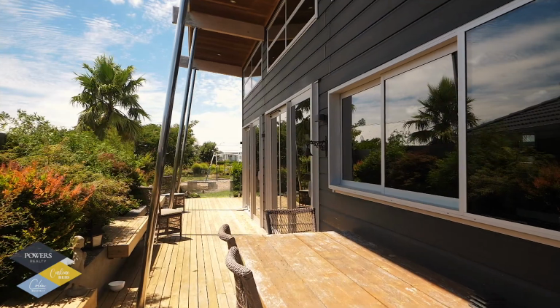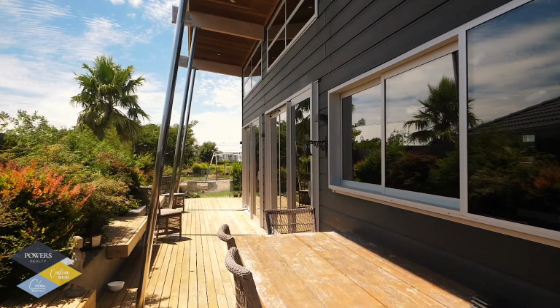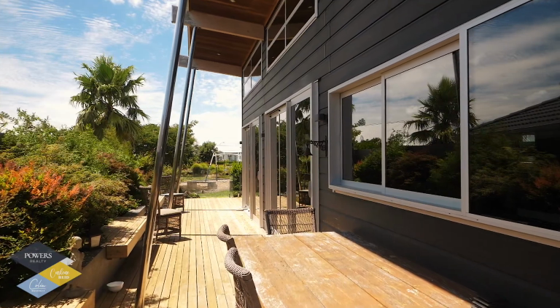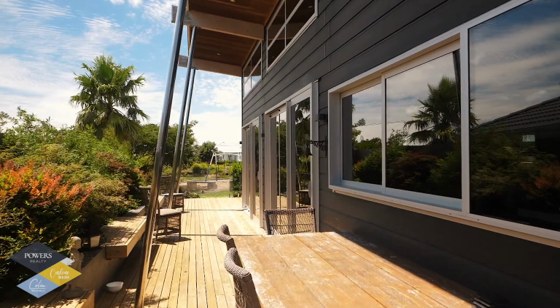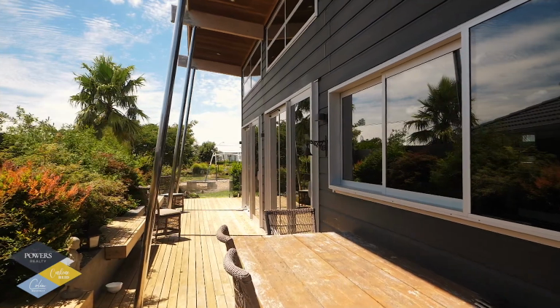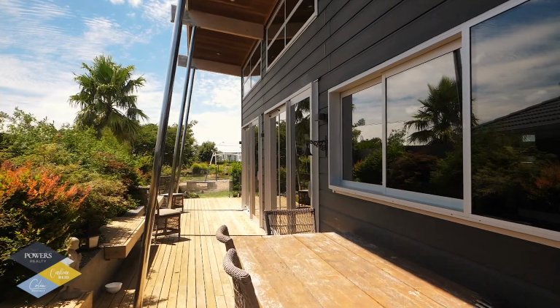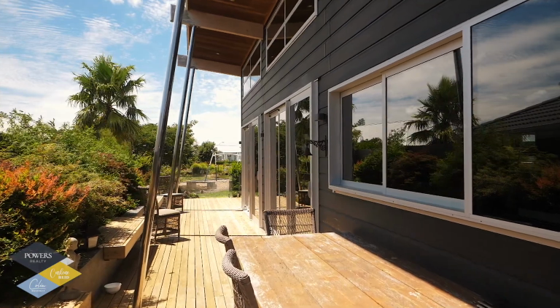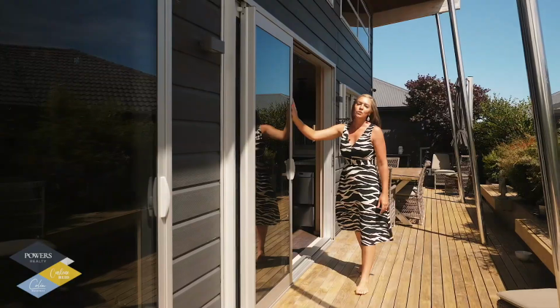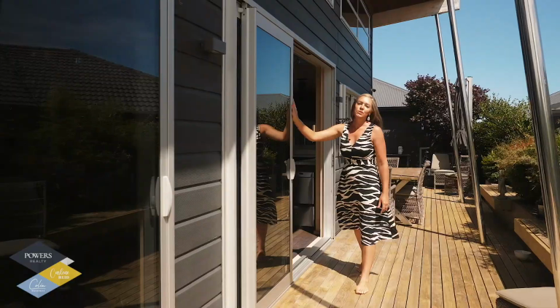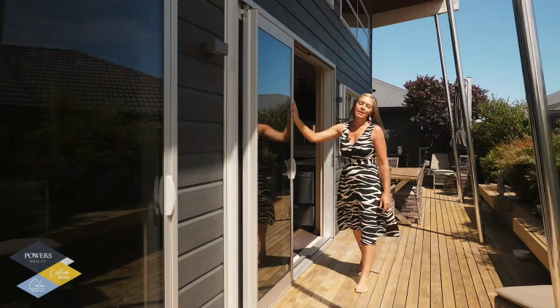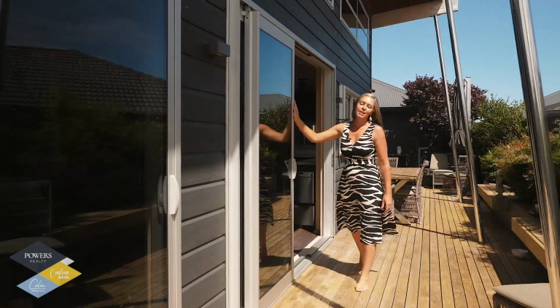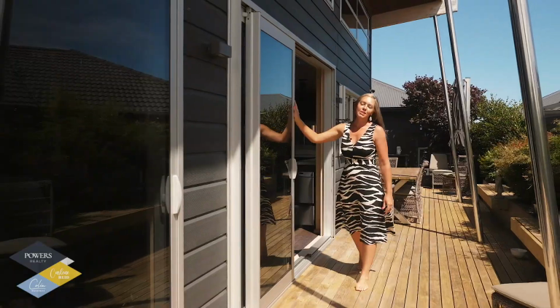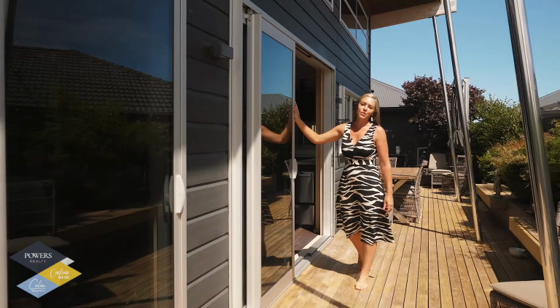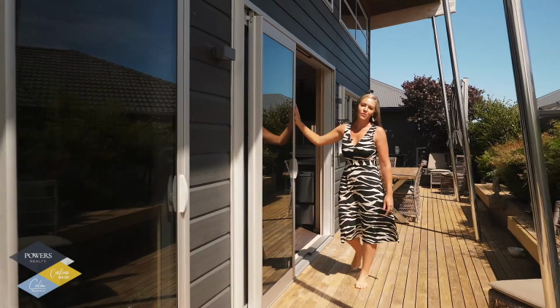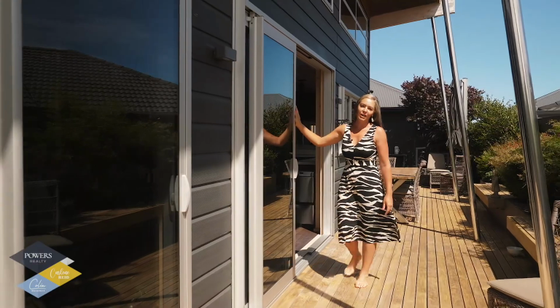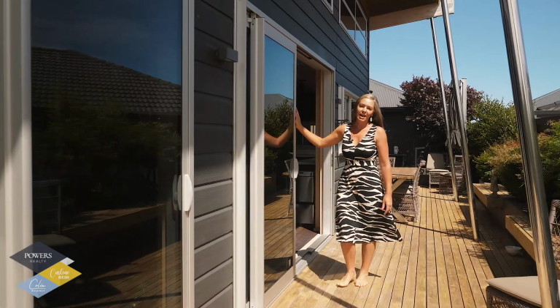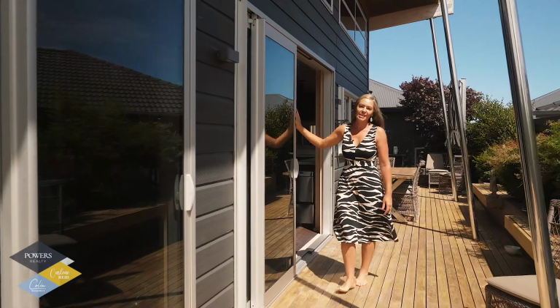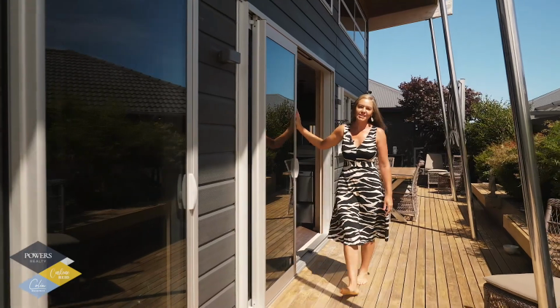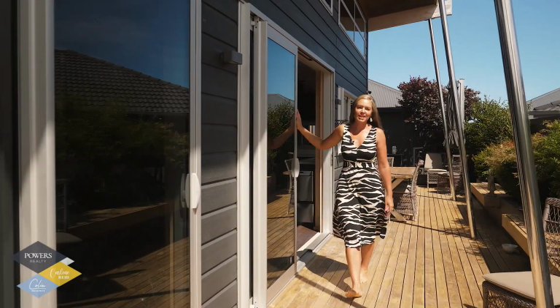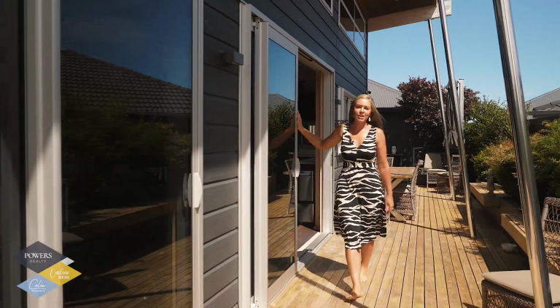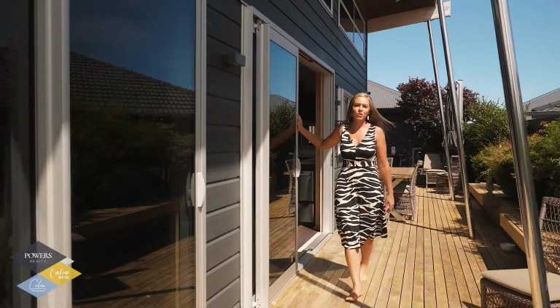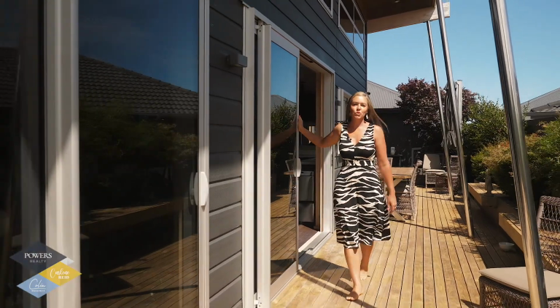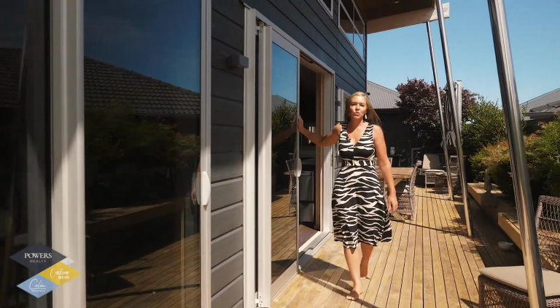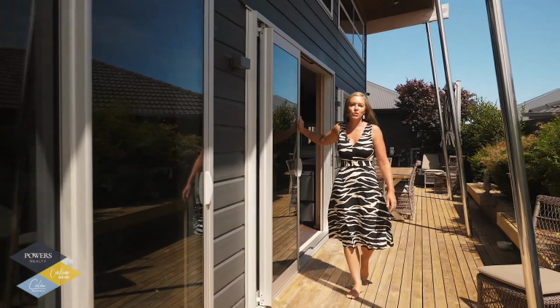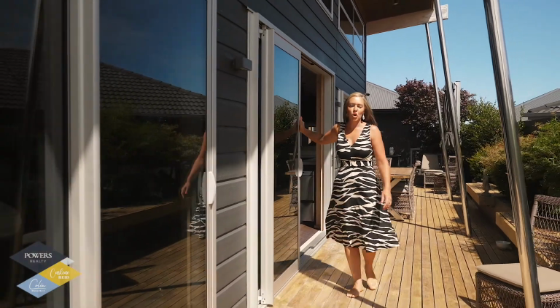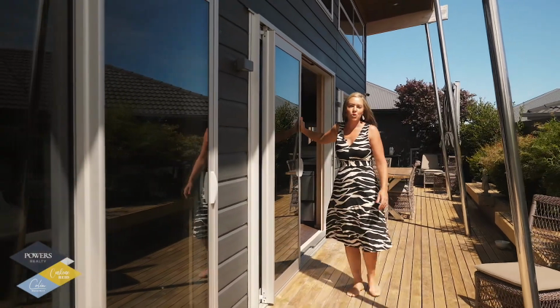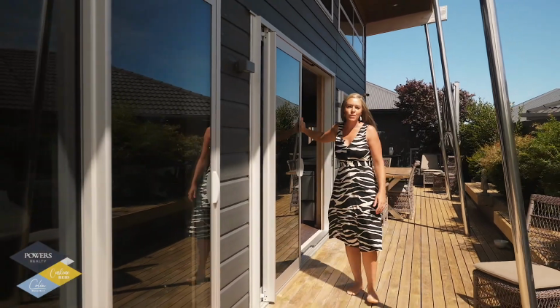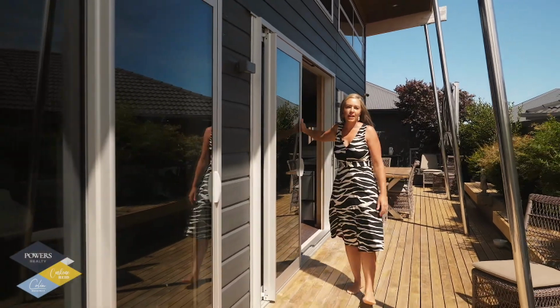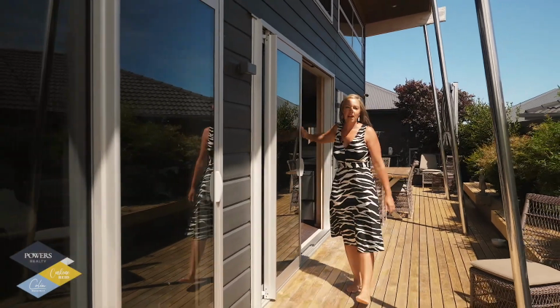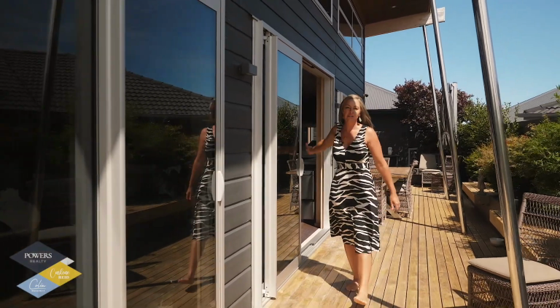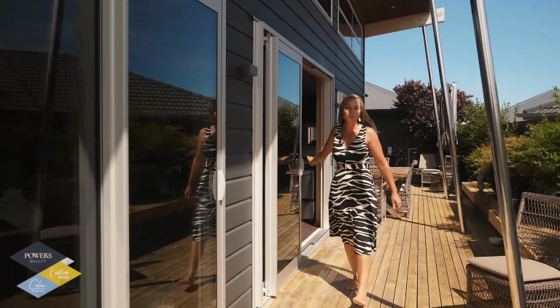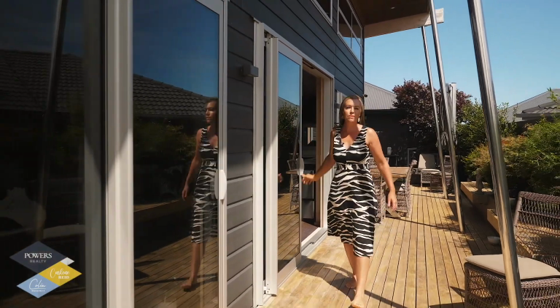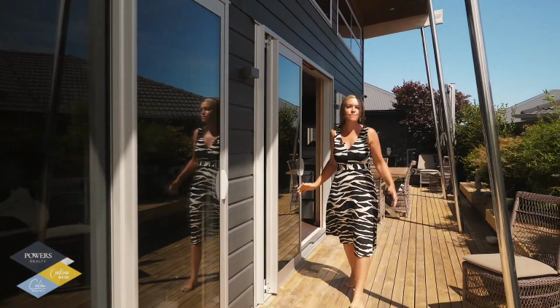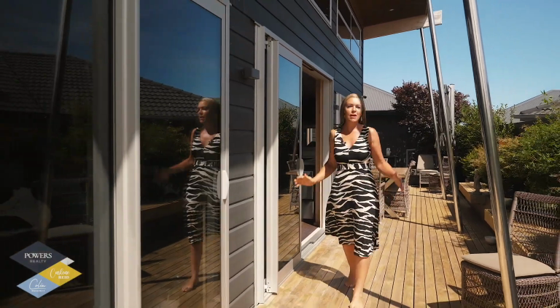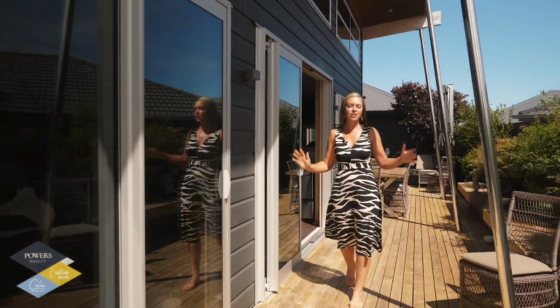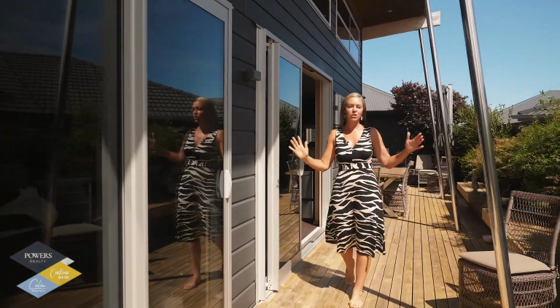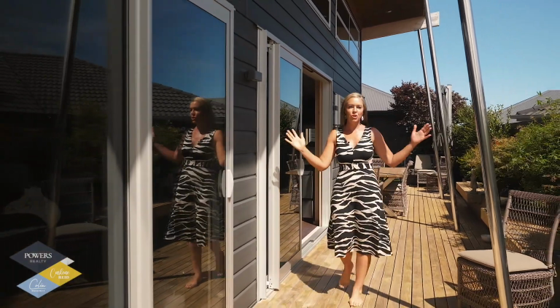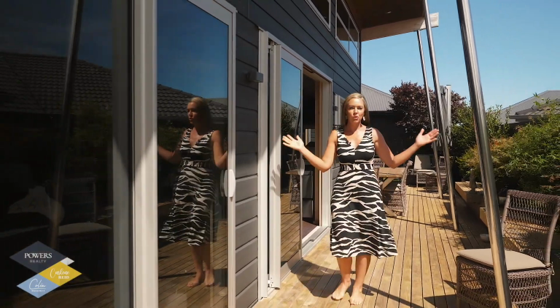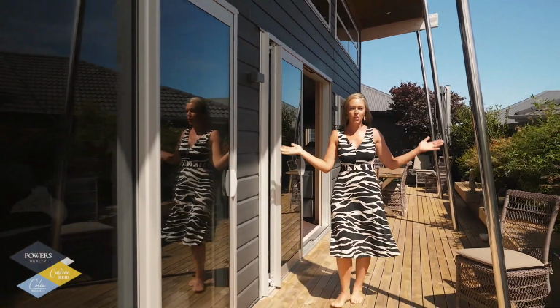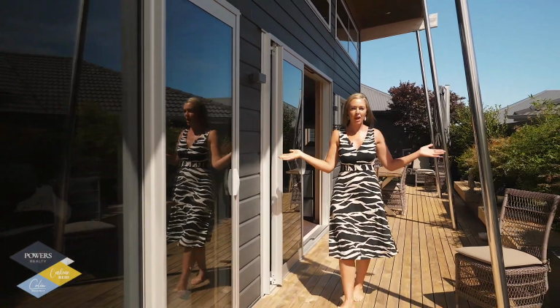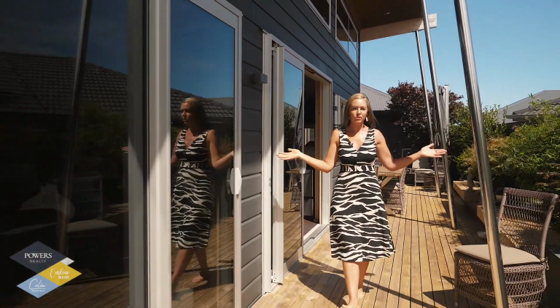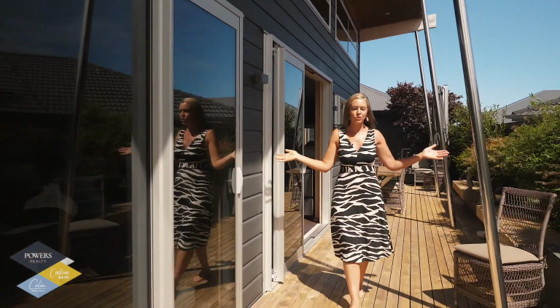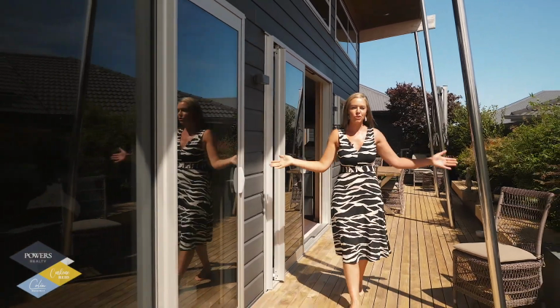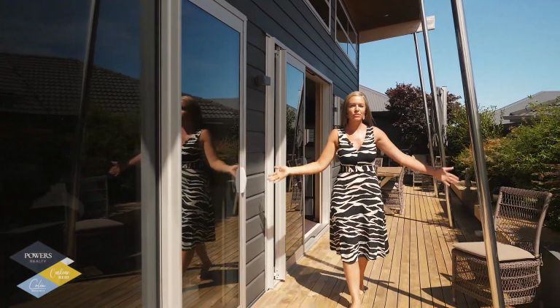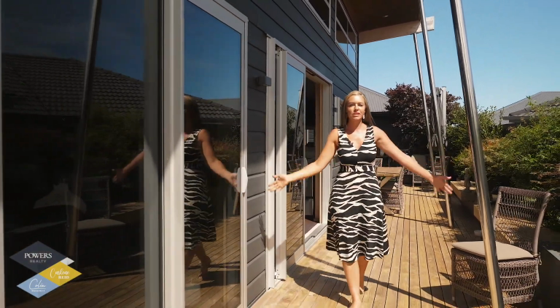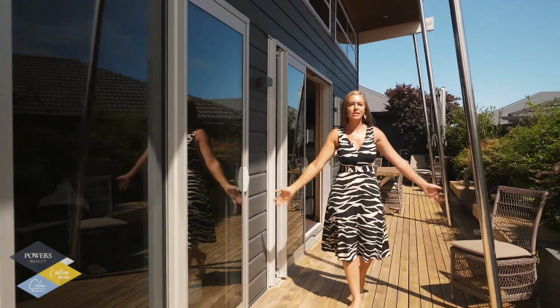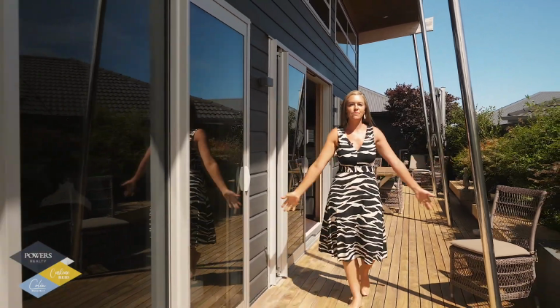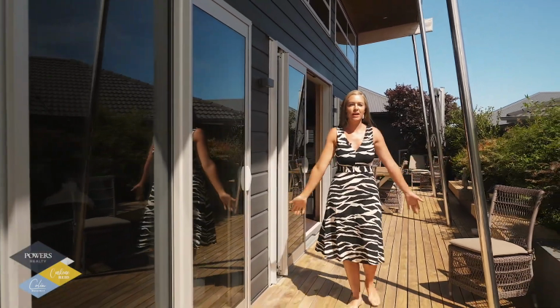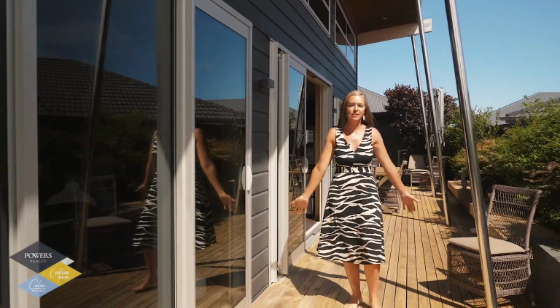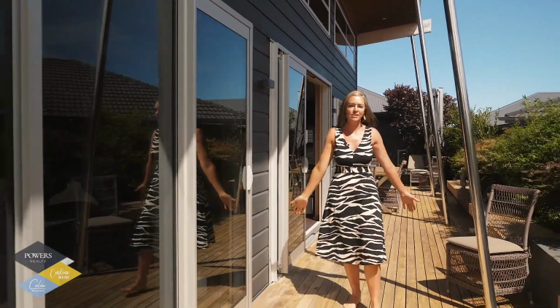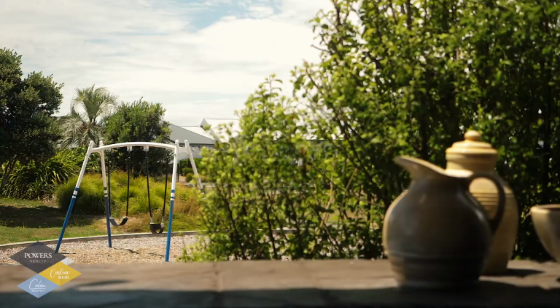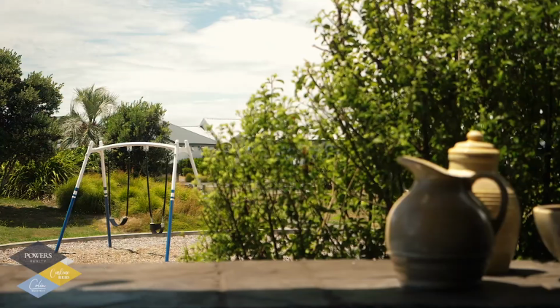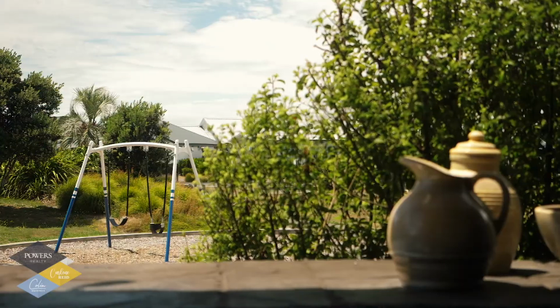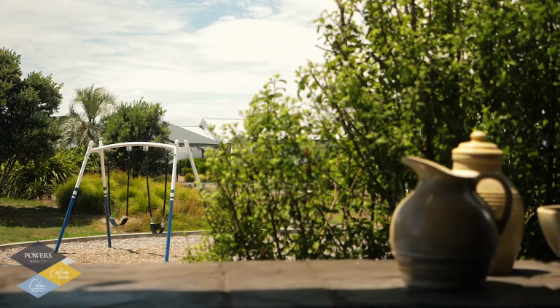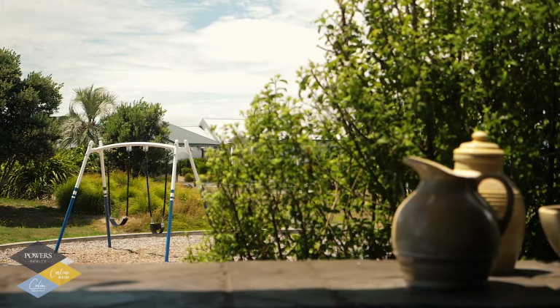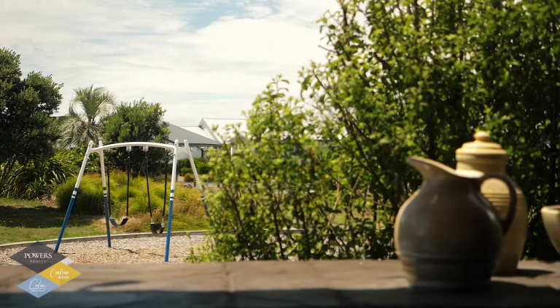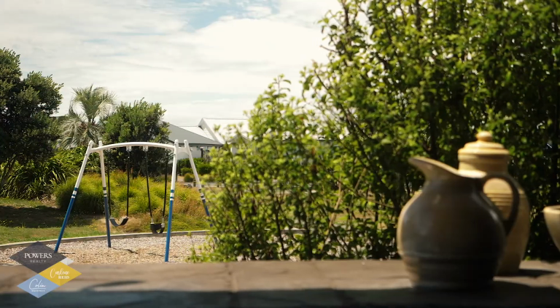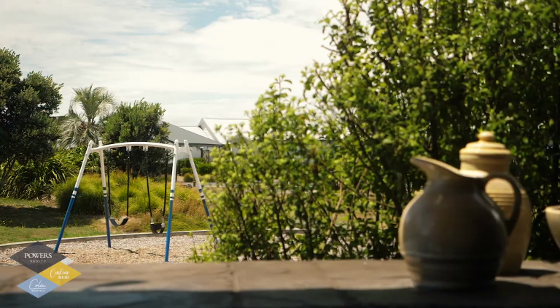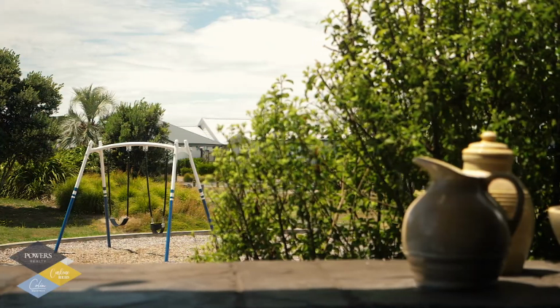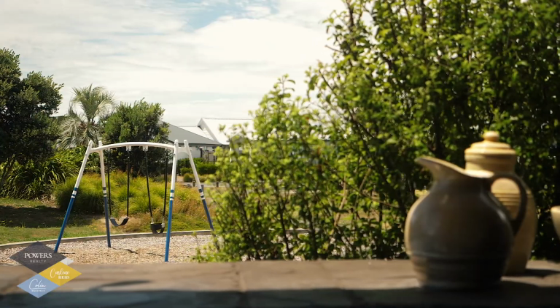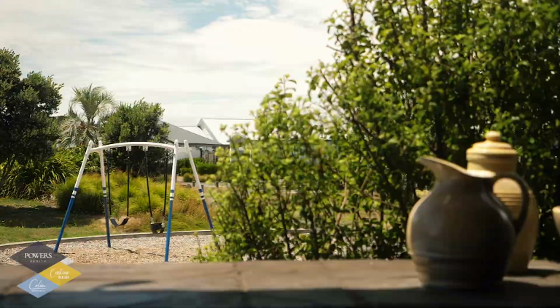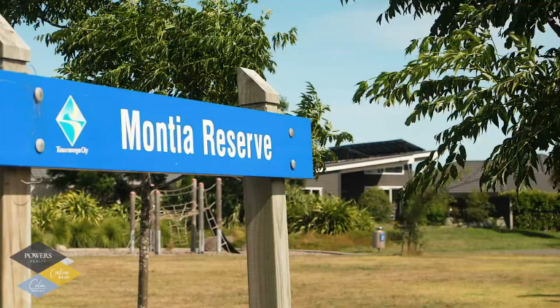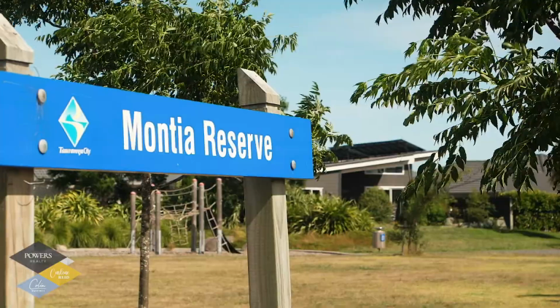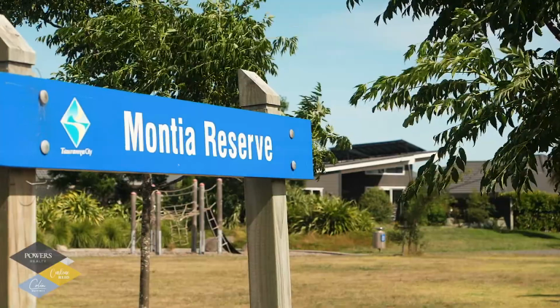Multiple sets of glass stacker doors open out to the magical outdoor living spaces overlooking the park.